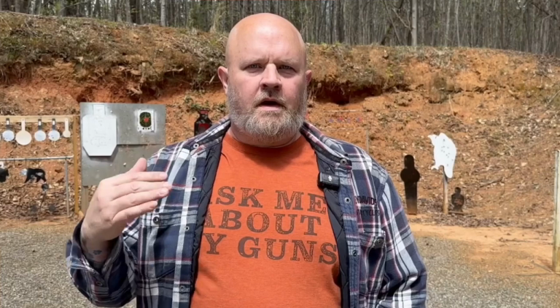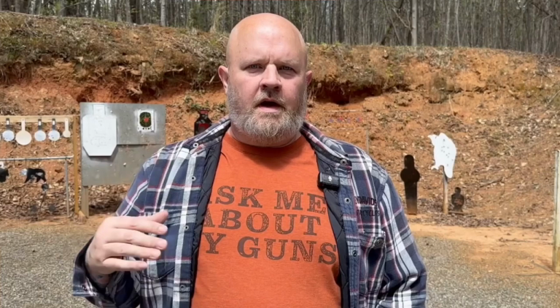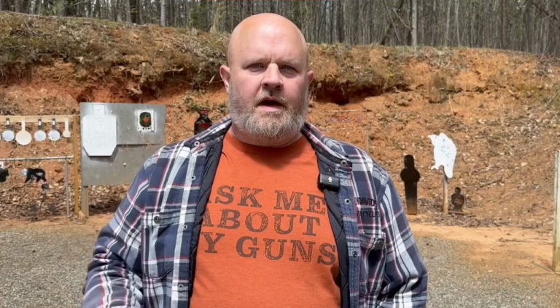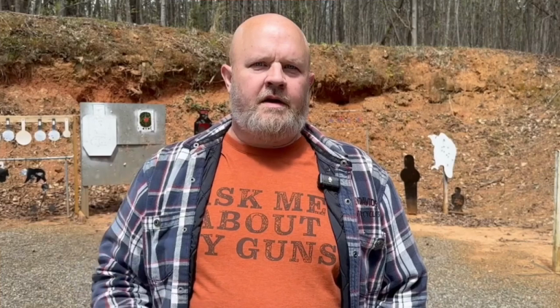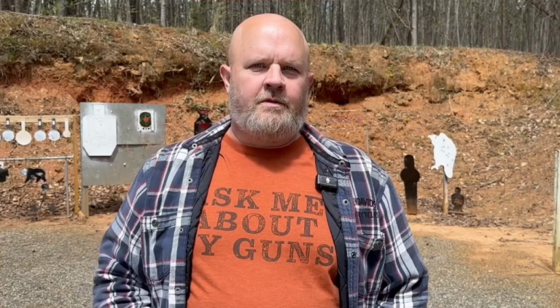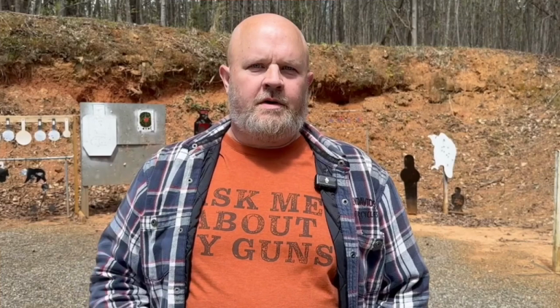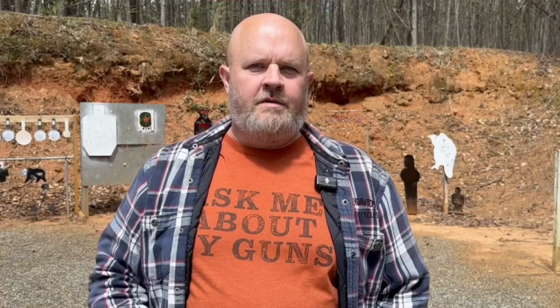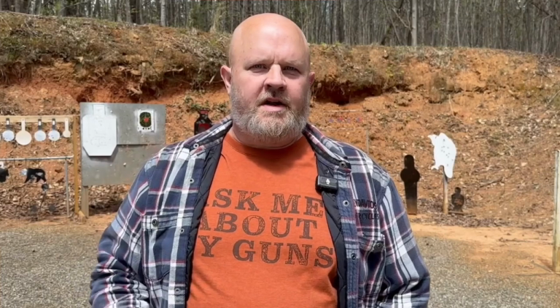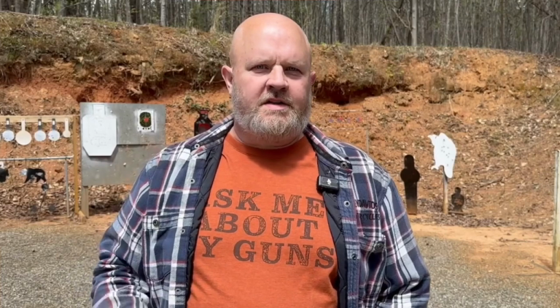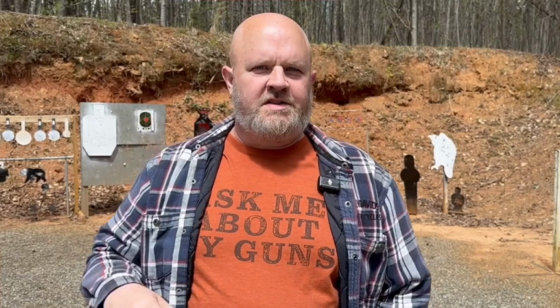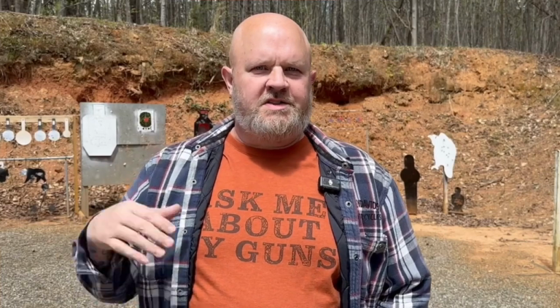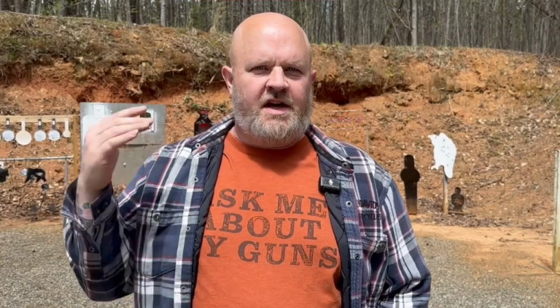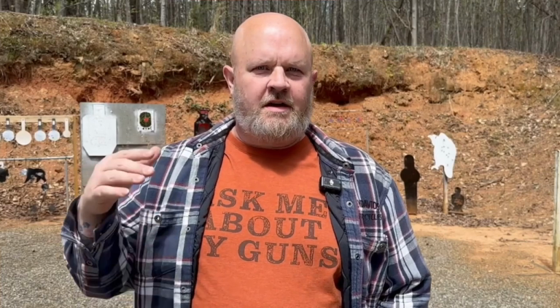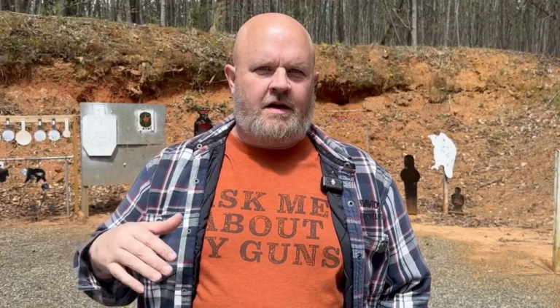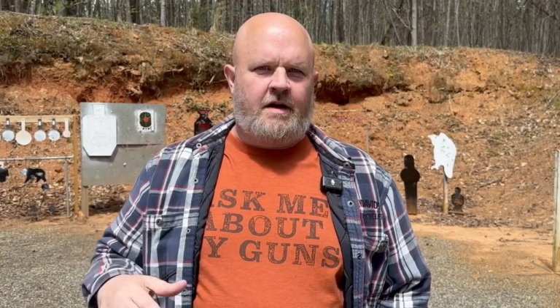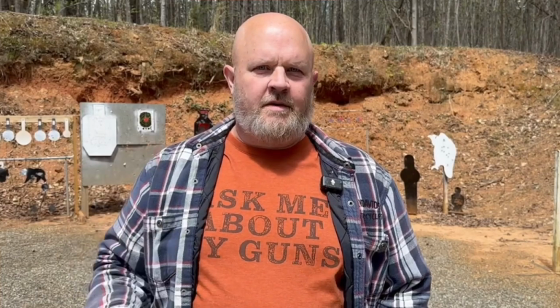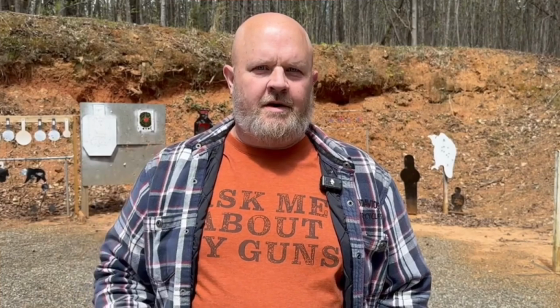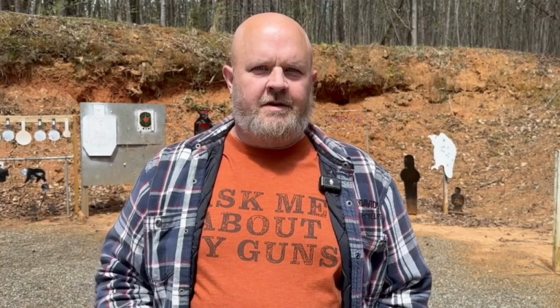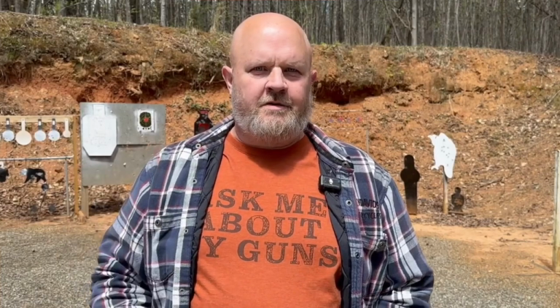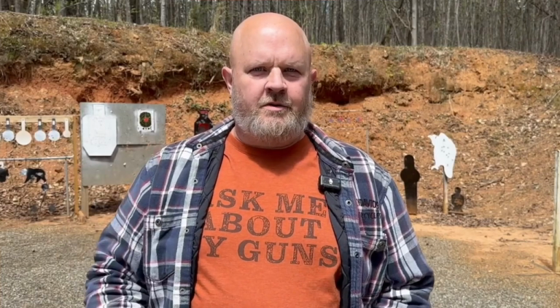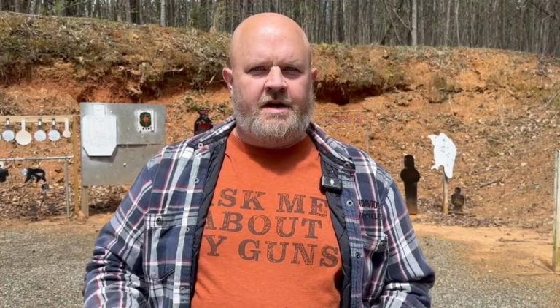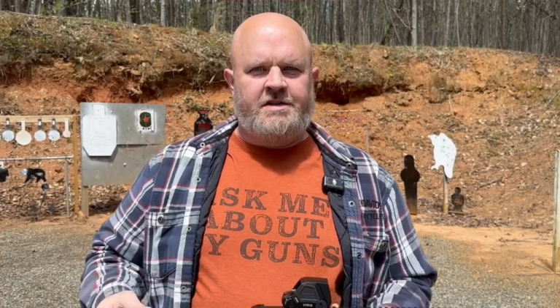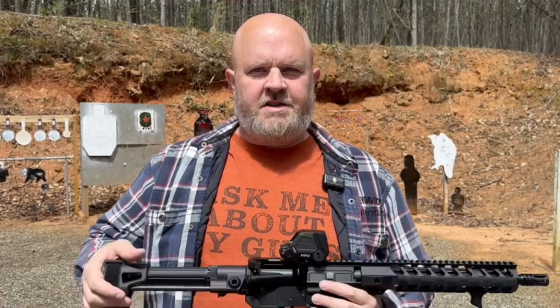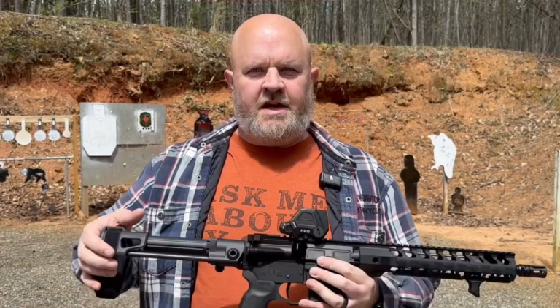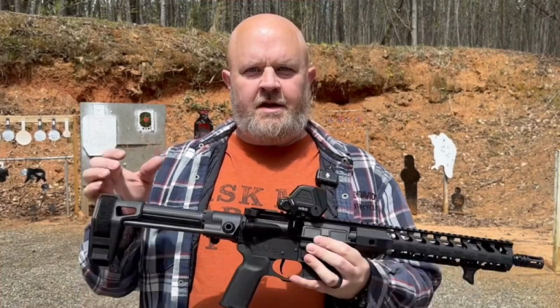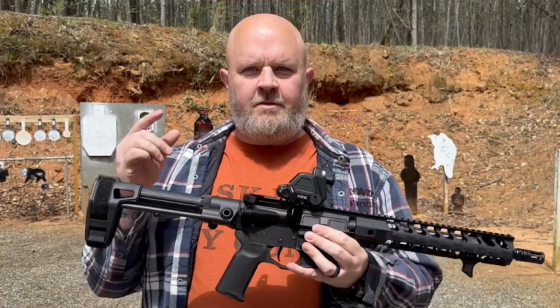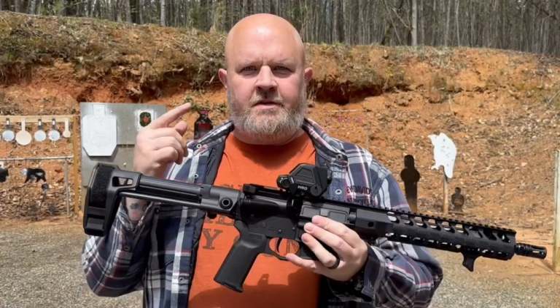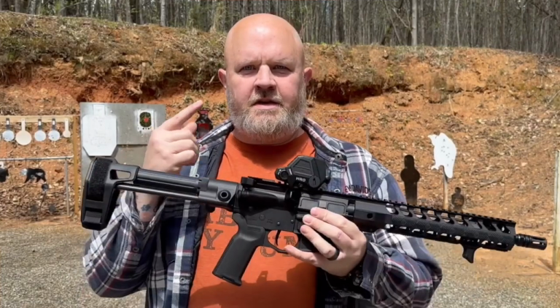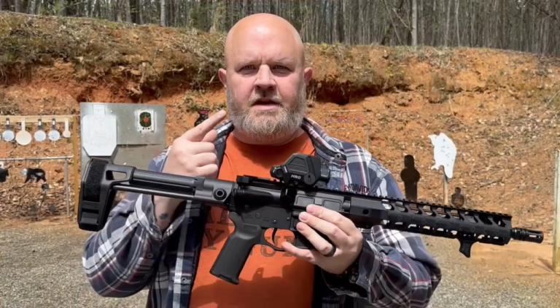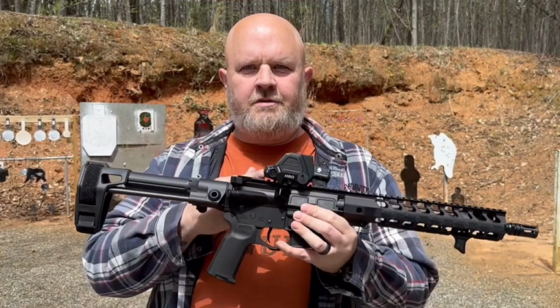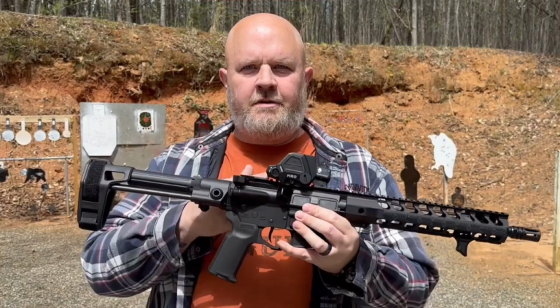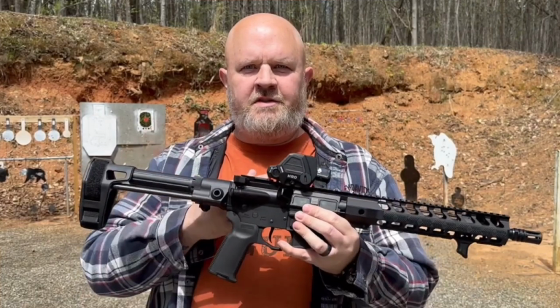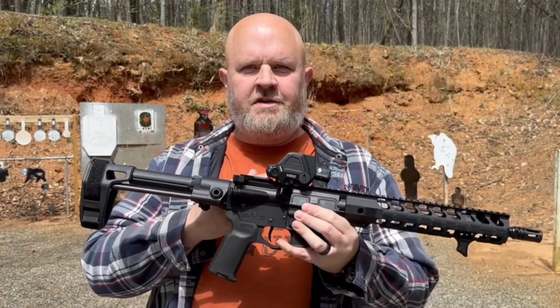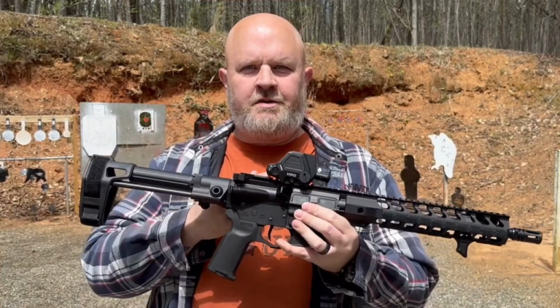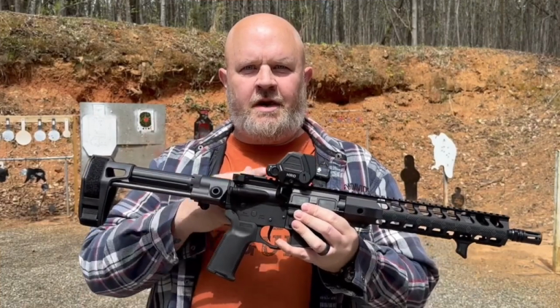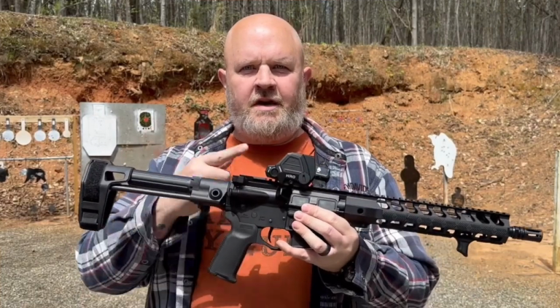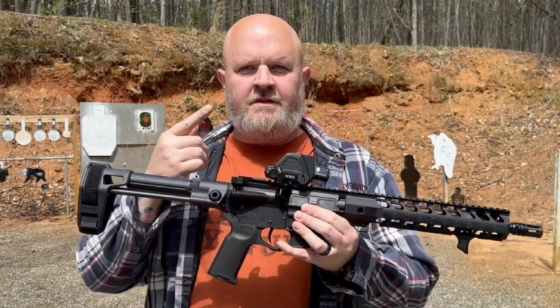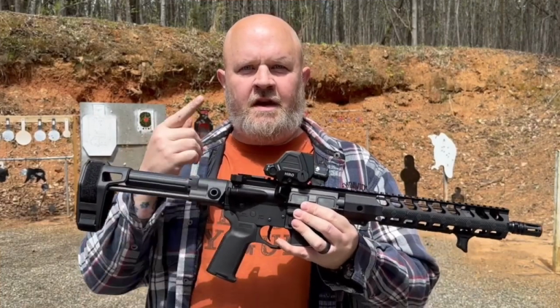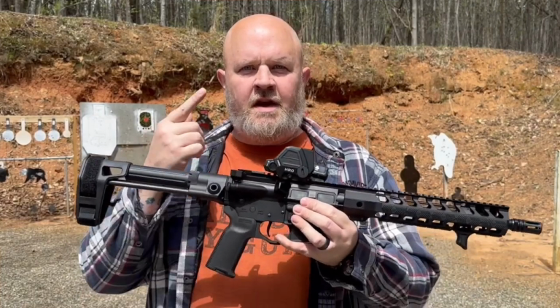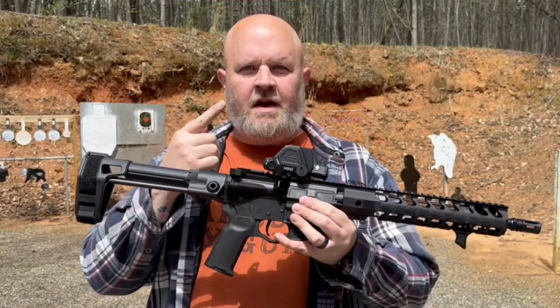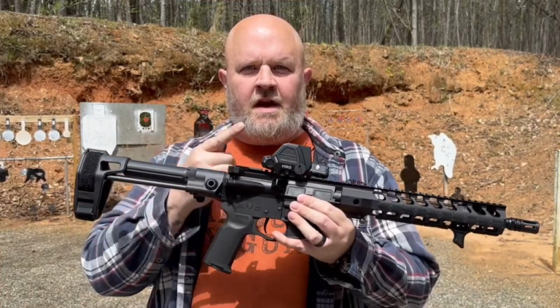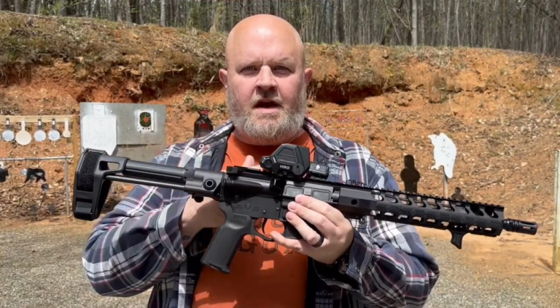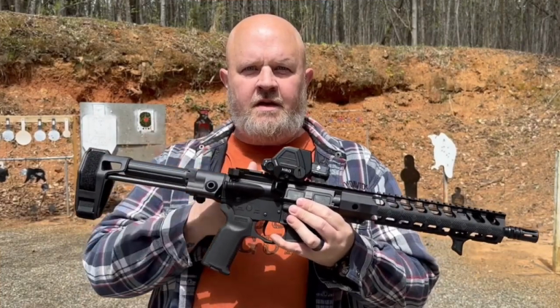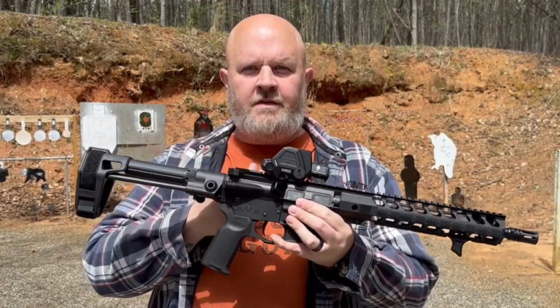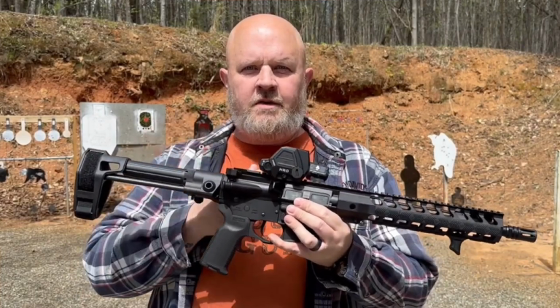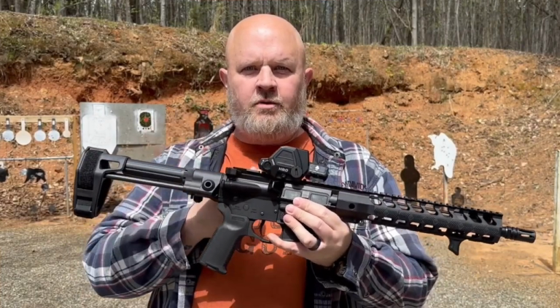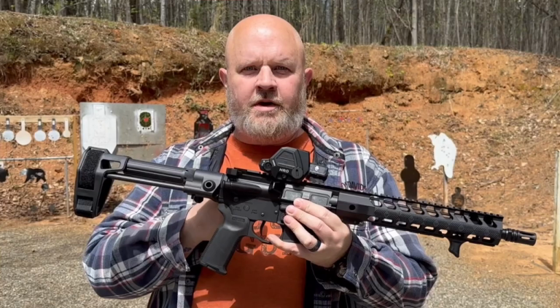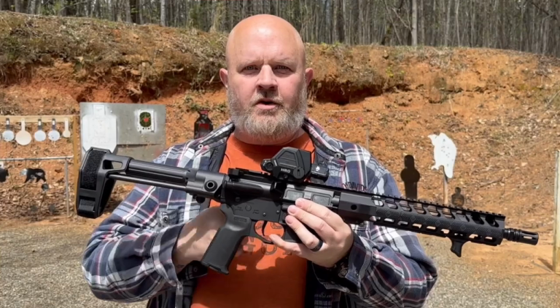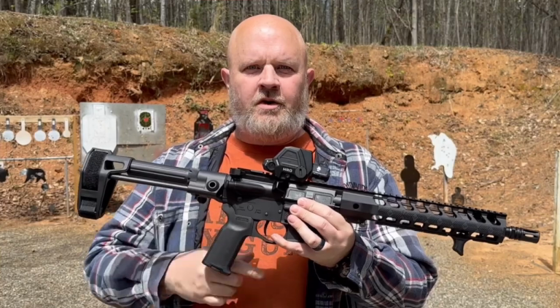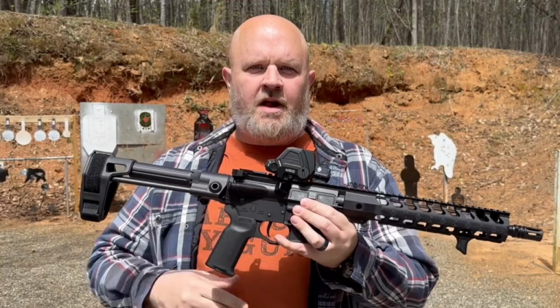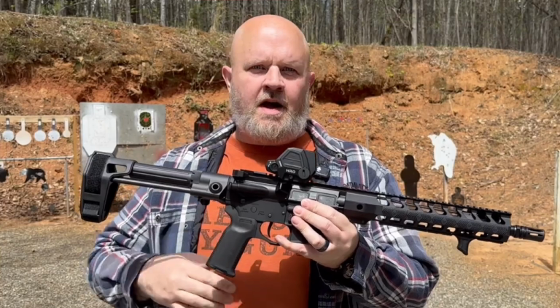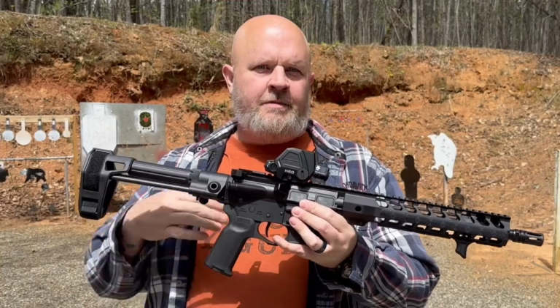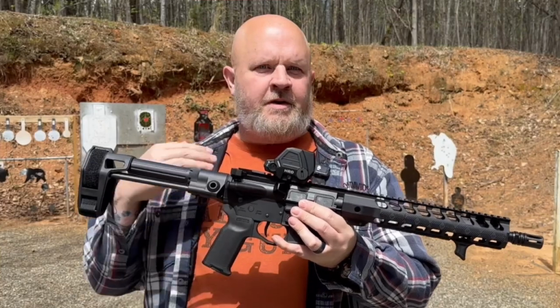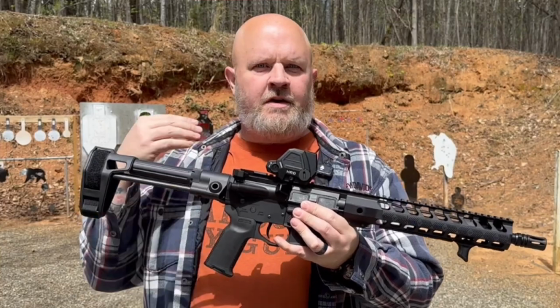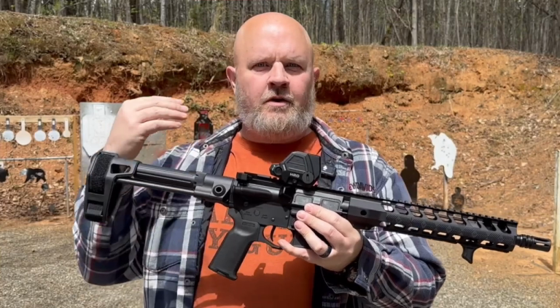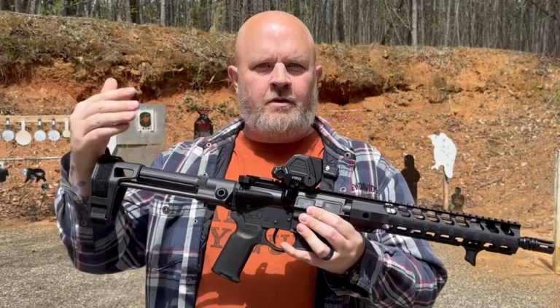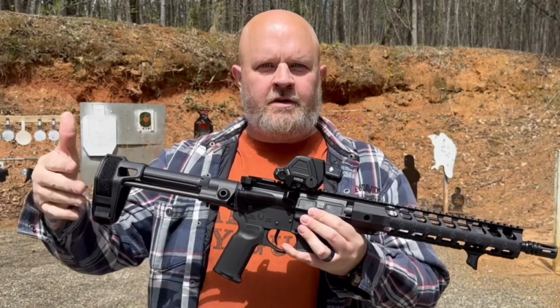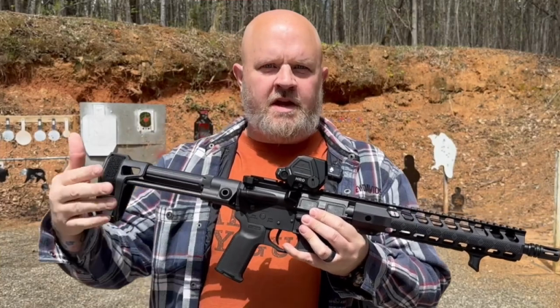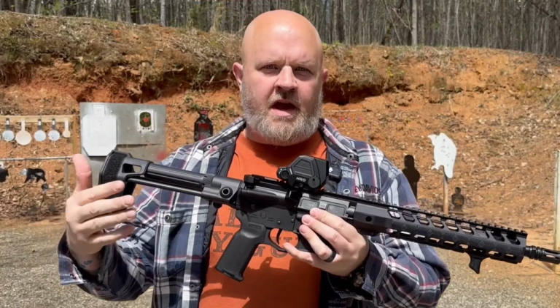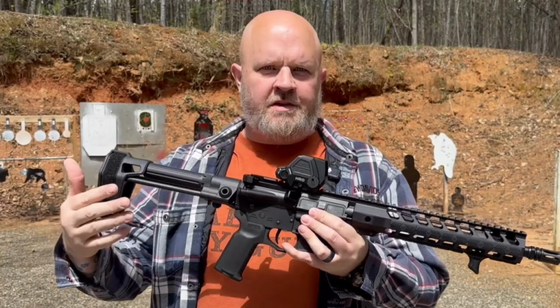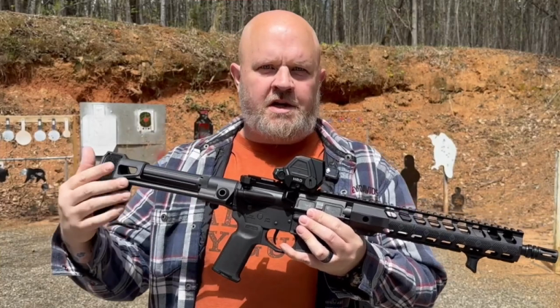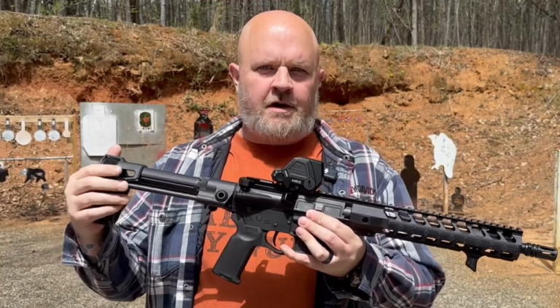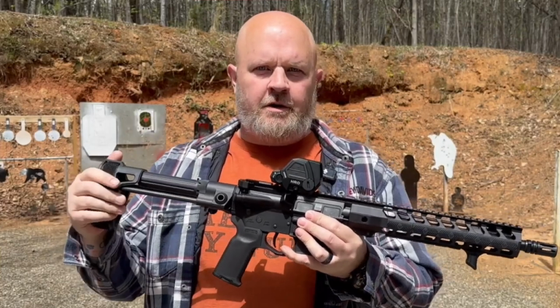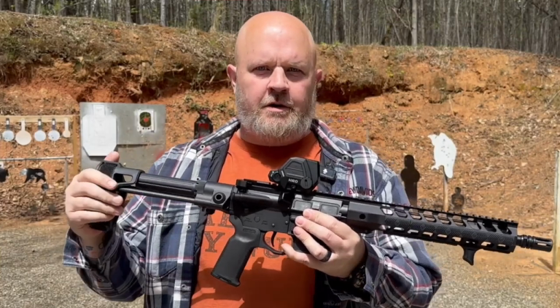Hey guys, welcome back to the channel. I'm out at the range today with the Crimson Trace Heavy Recoil Optic, or the HRO.